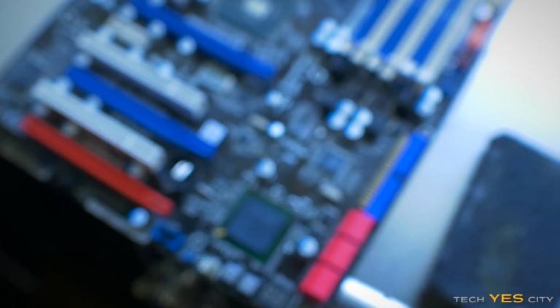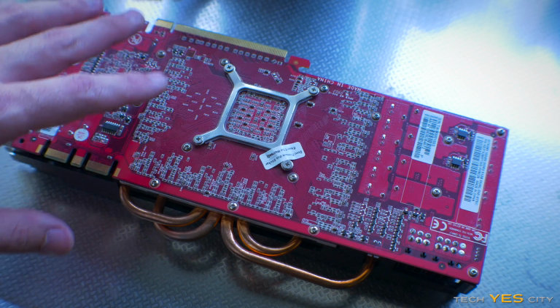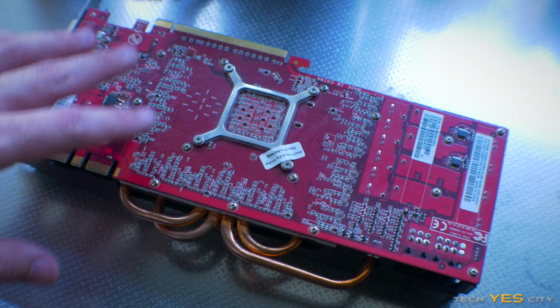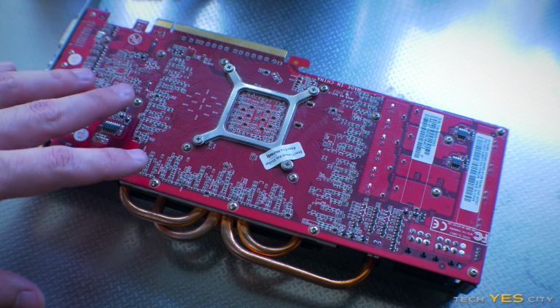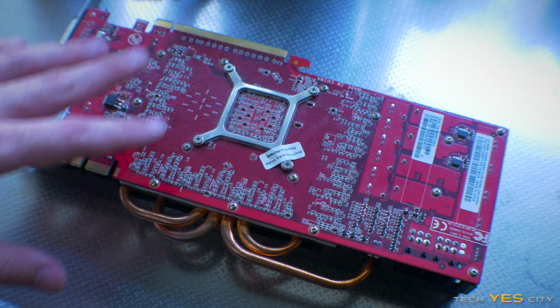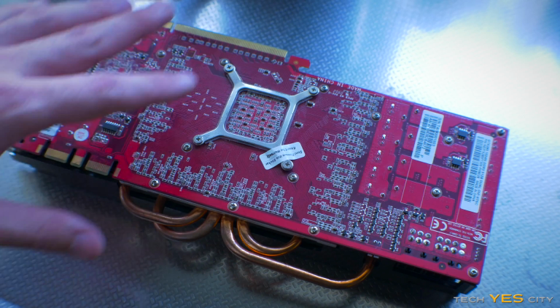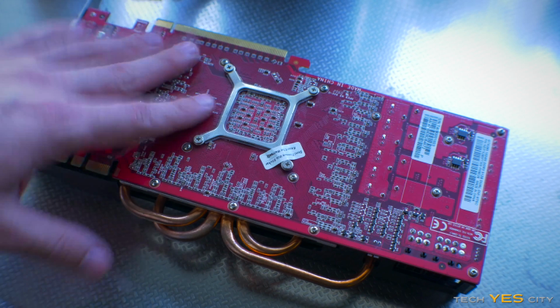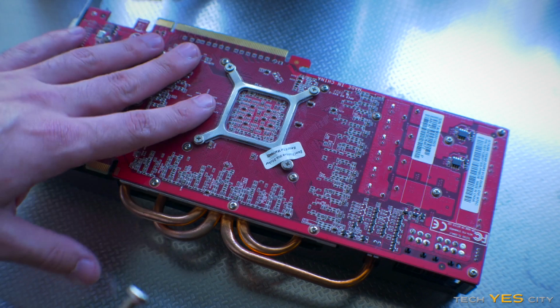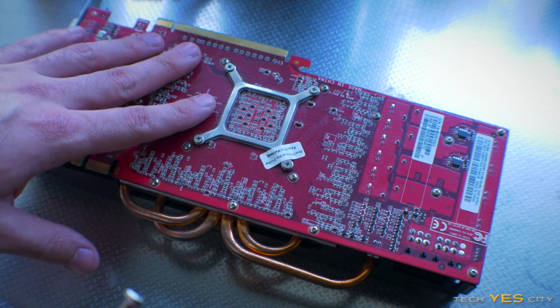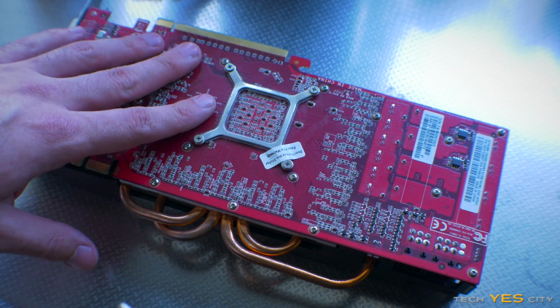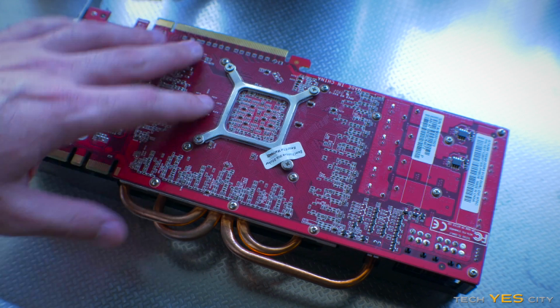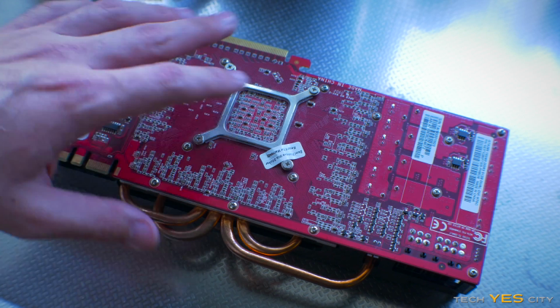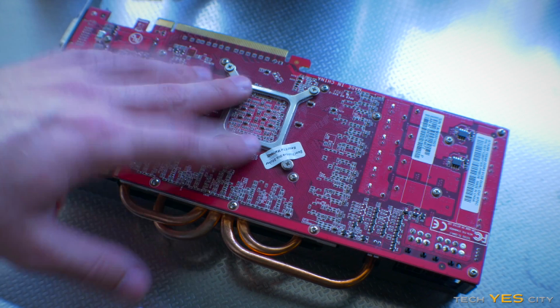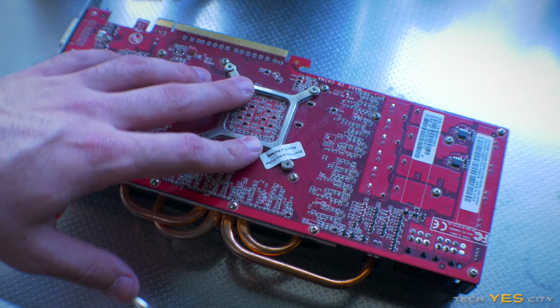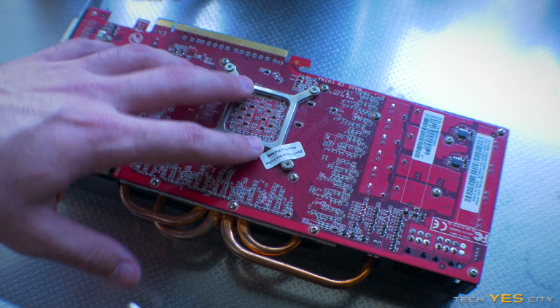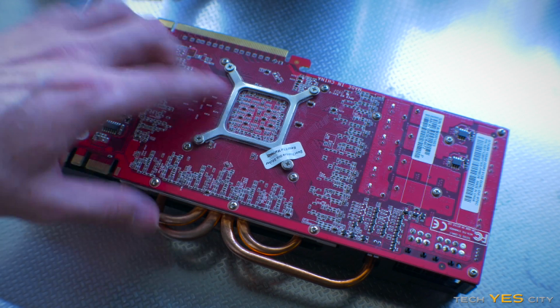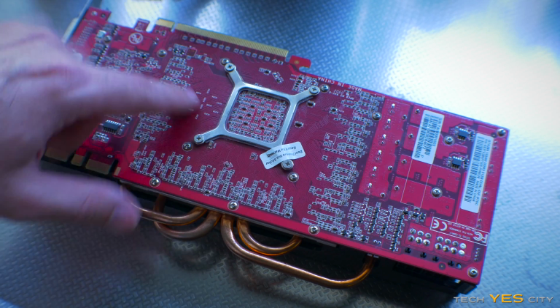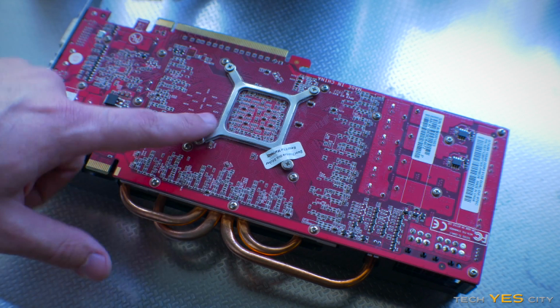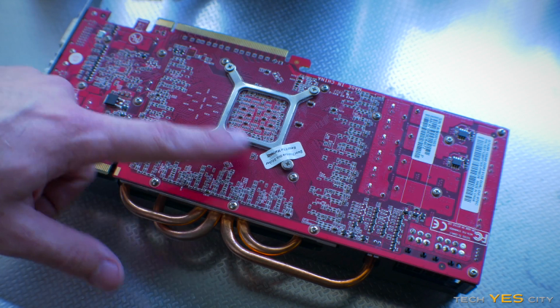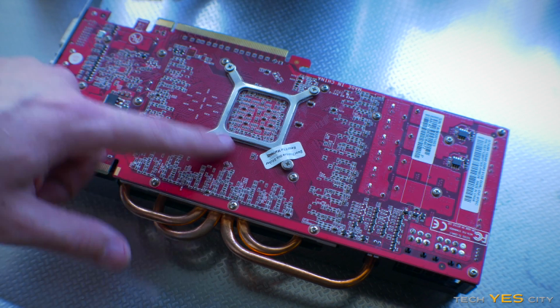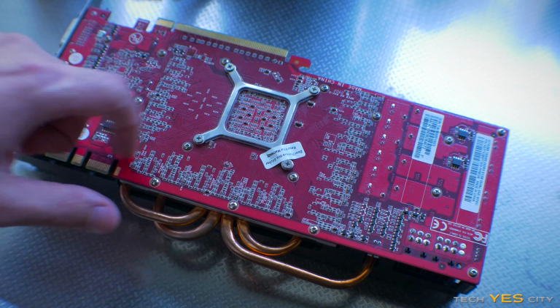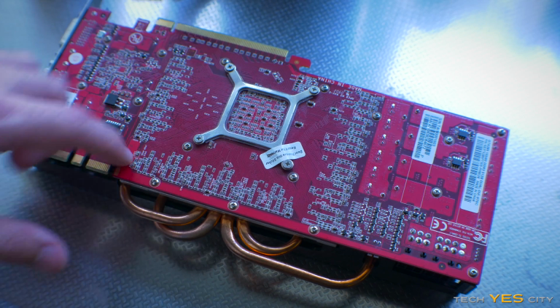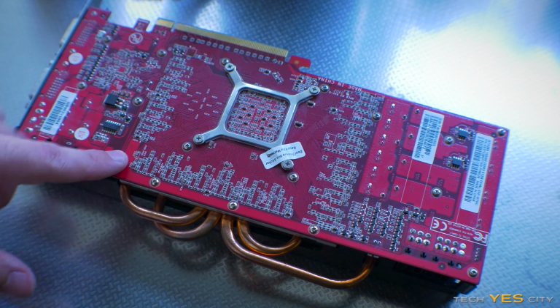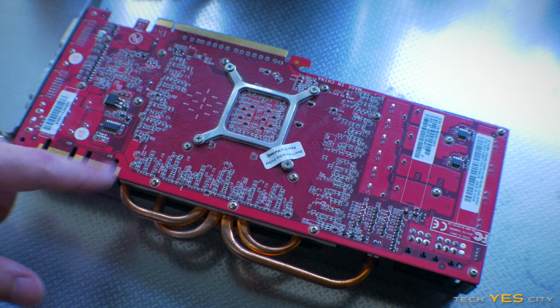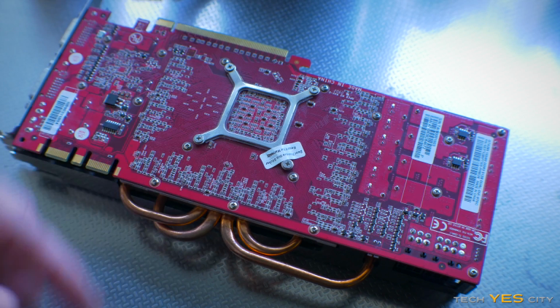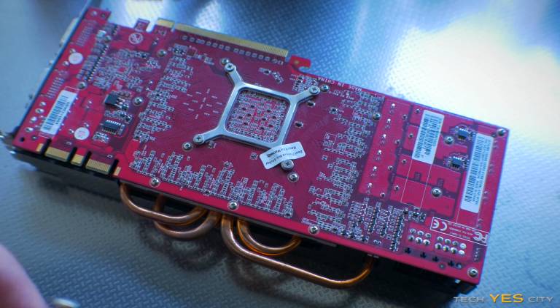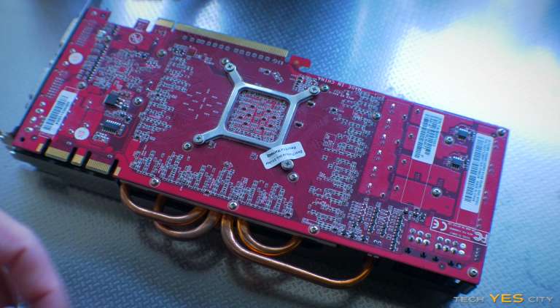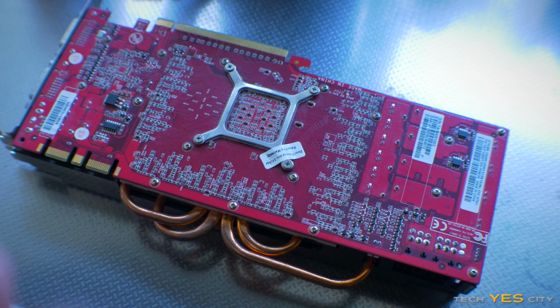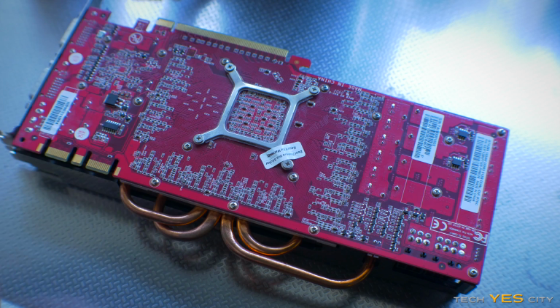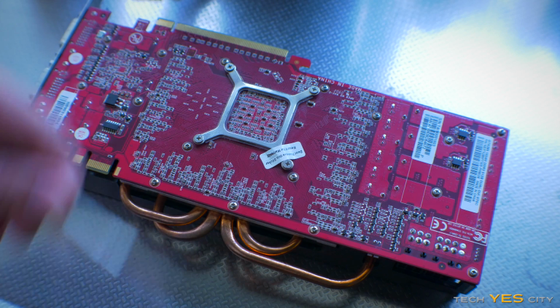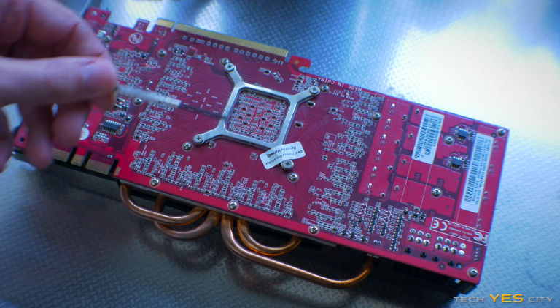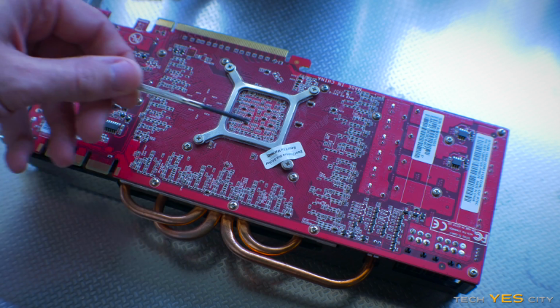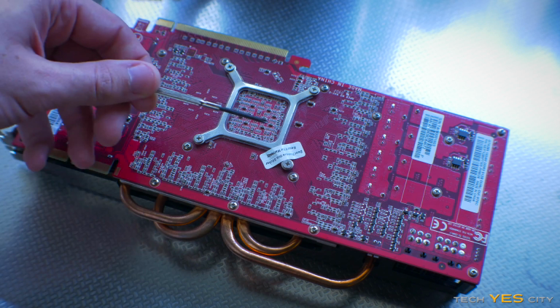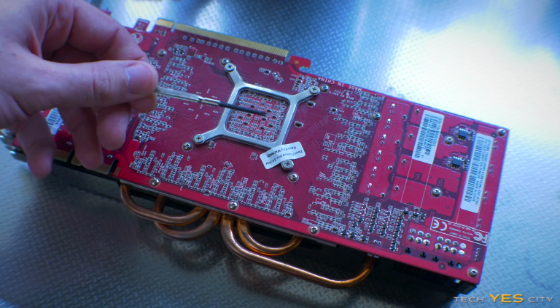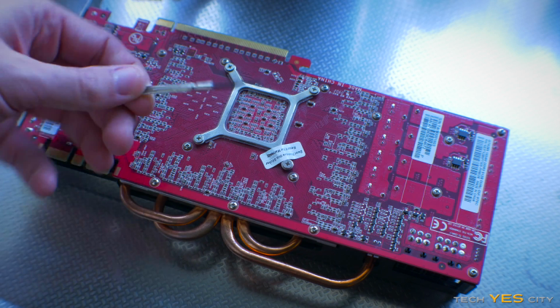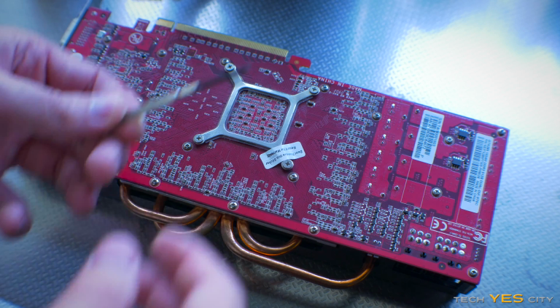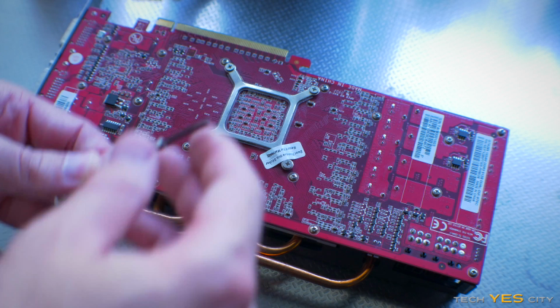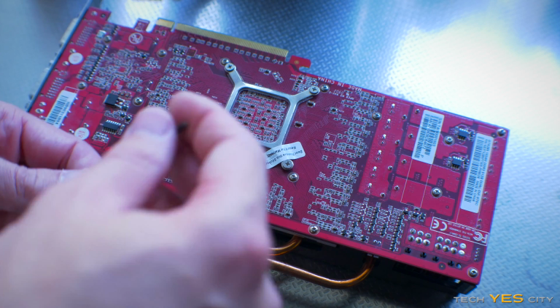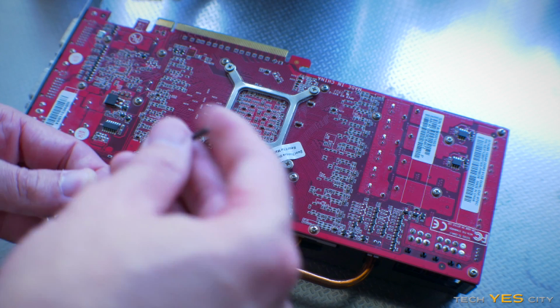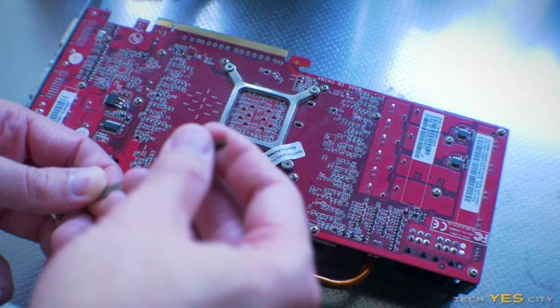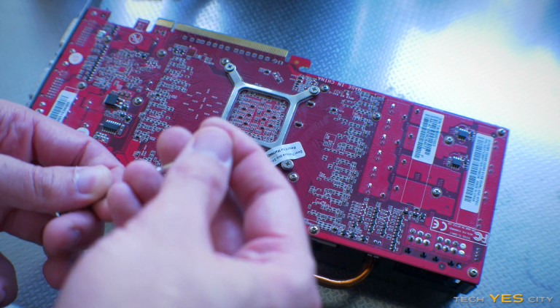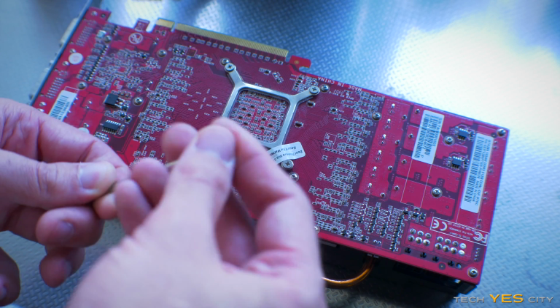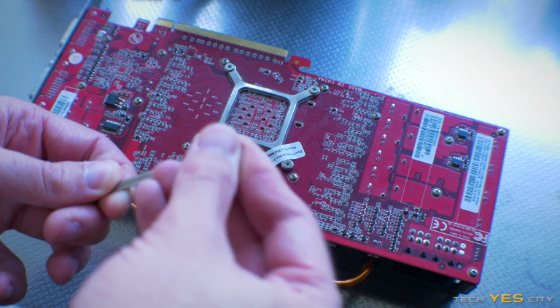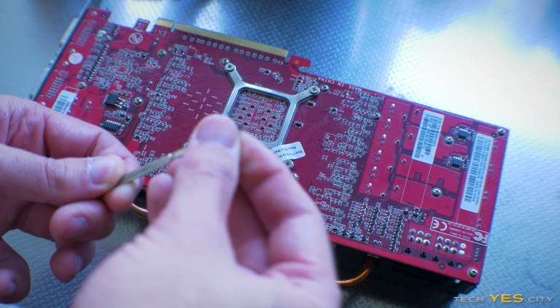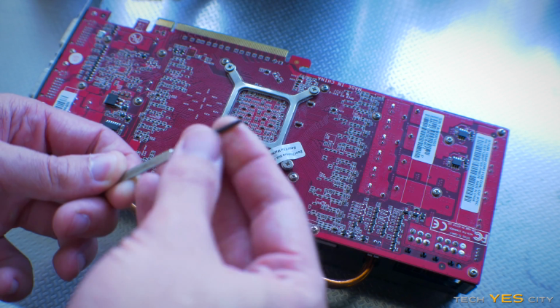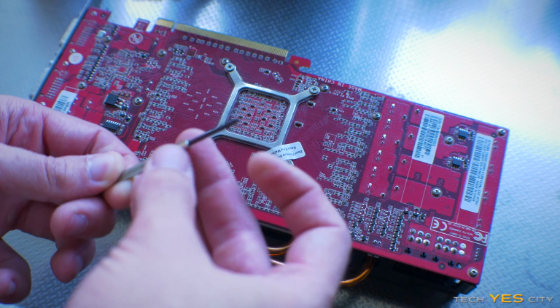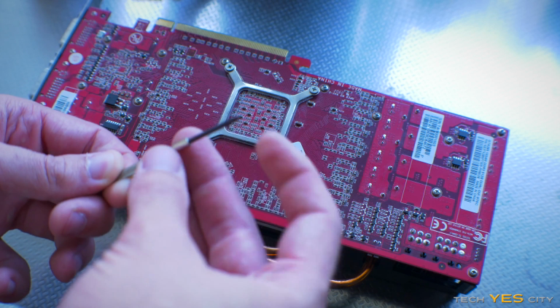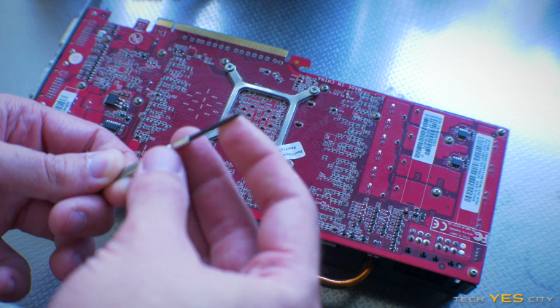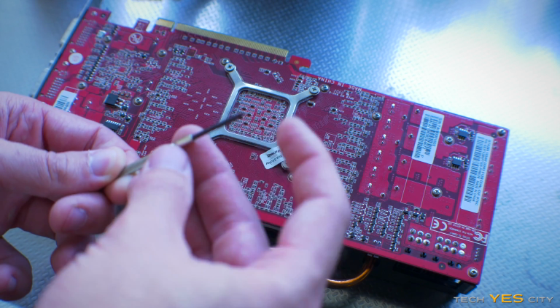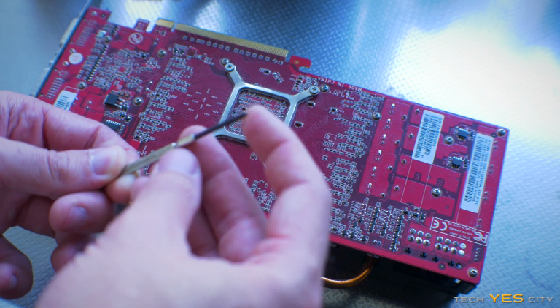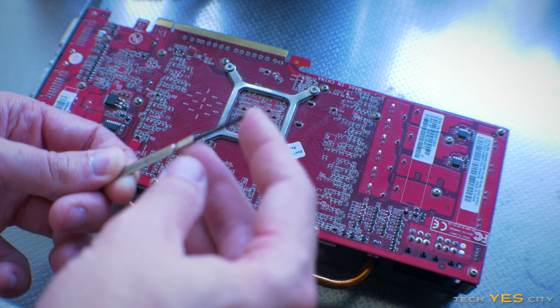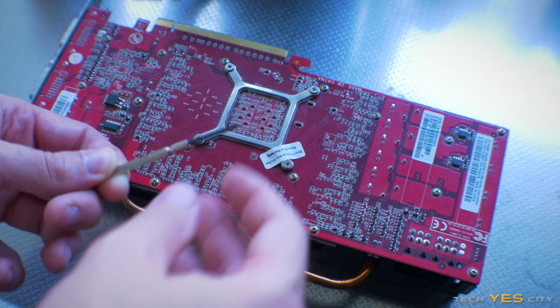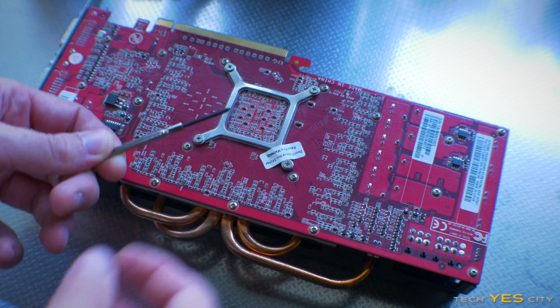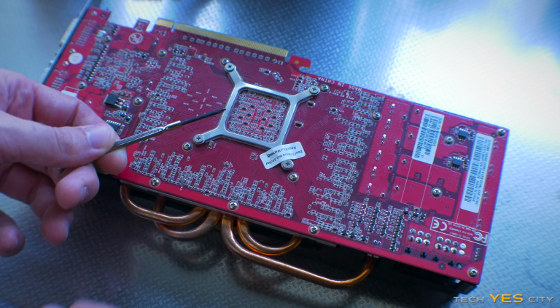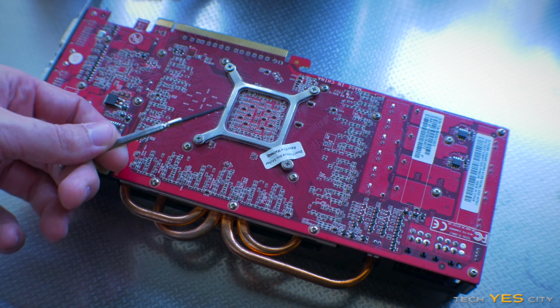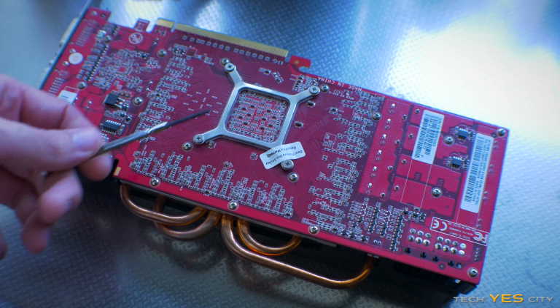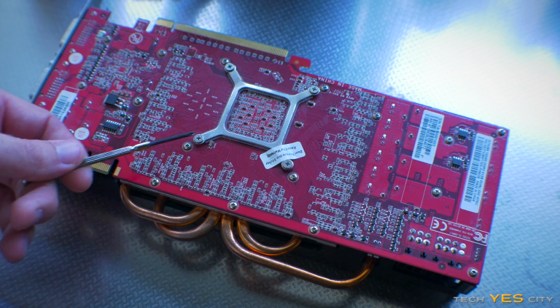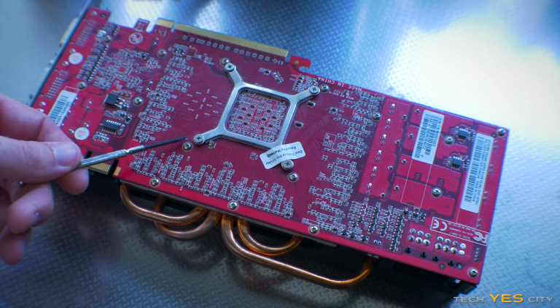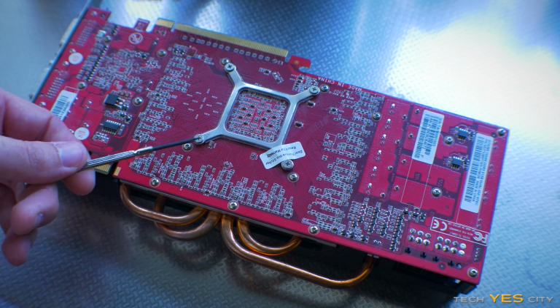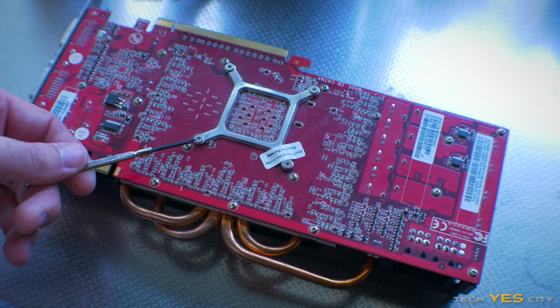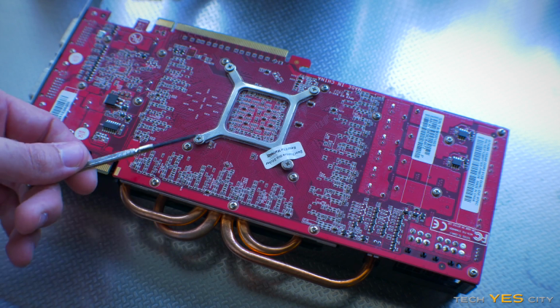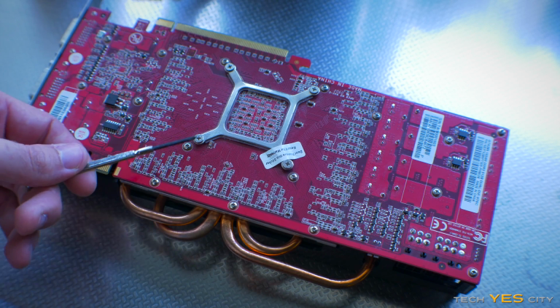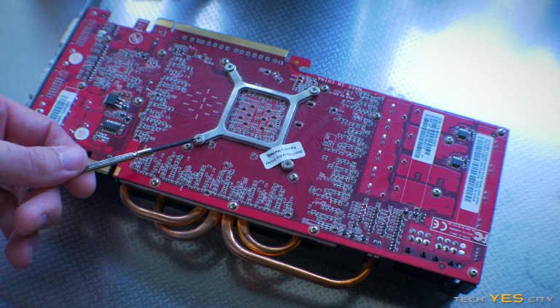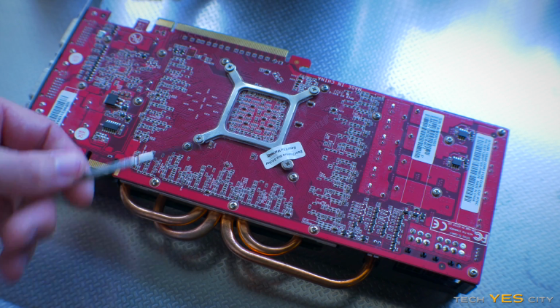For this next part we're just going to loosen up all these screws on the back here. Usually you do this with the little screwdriver — the big ones usually don't fit.